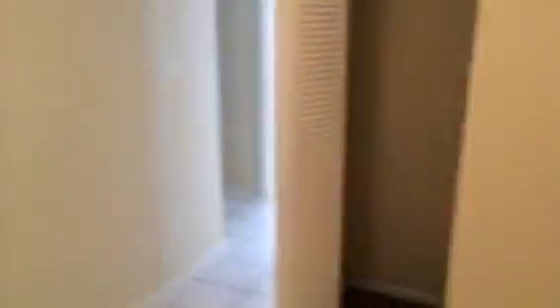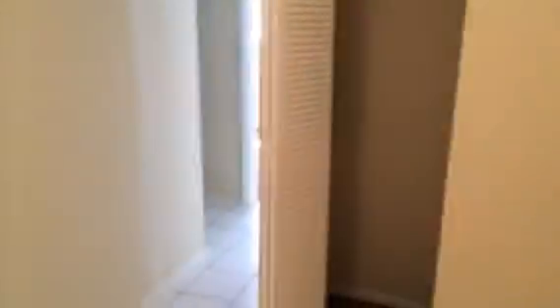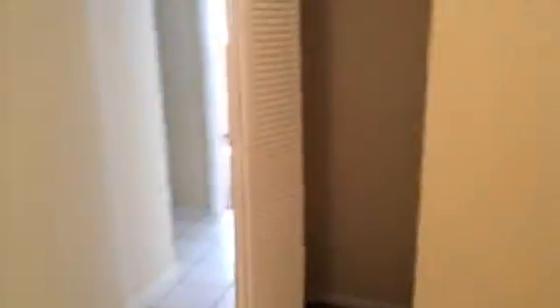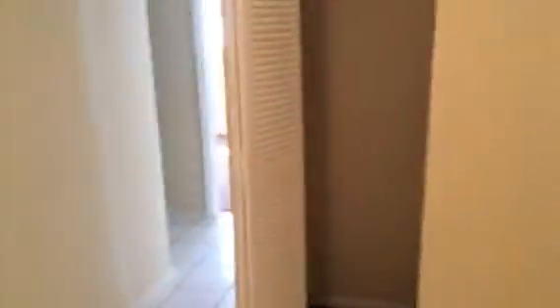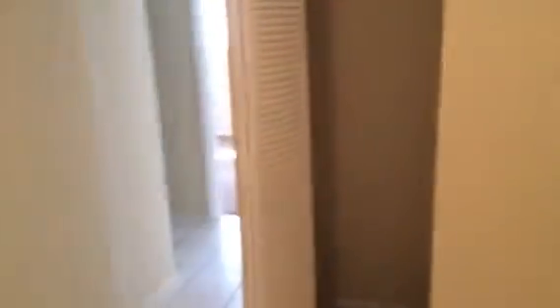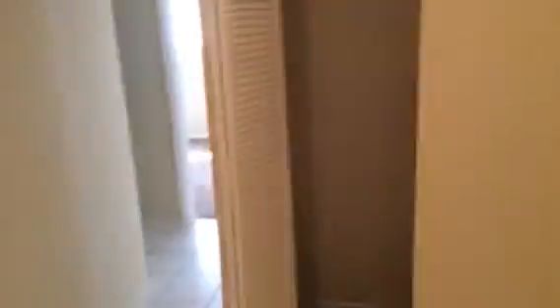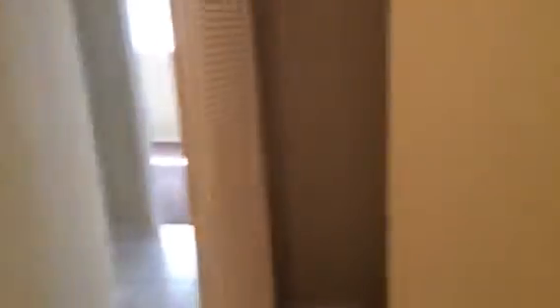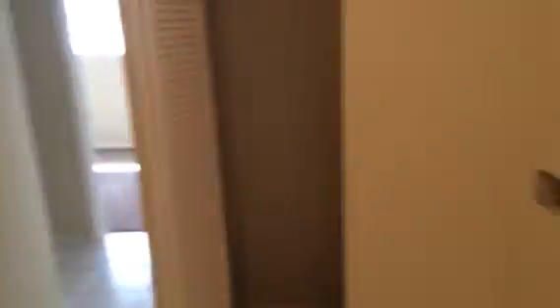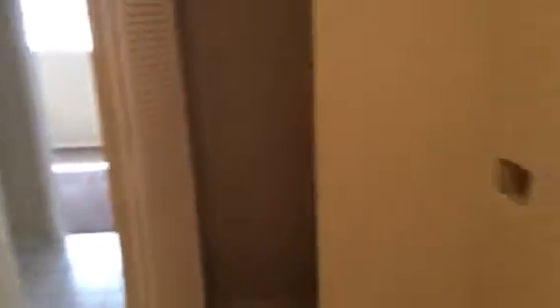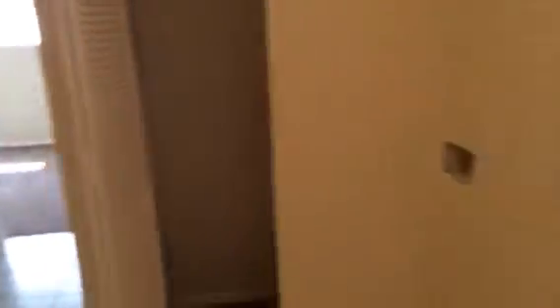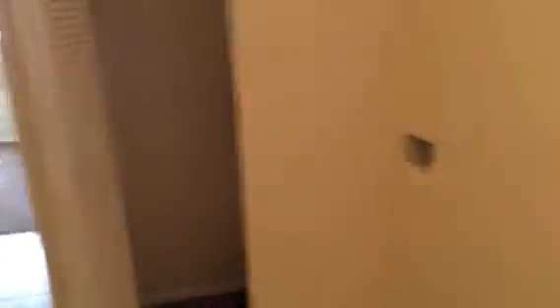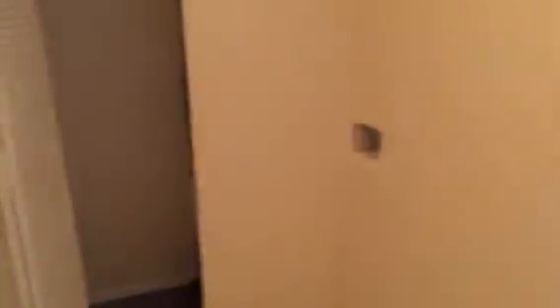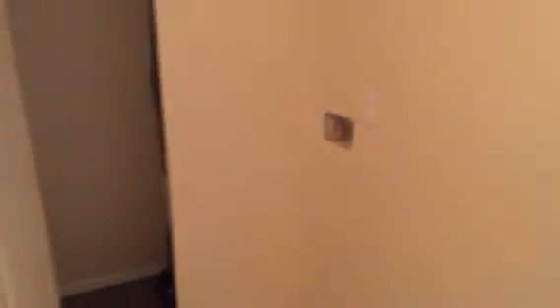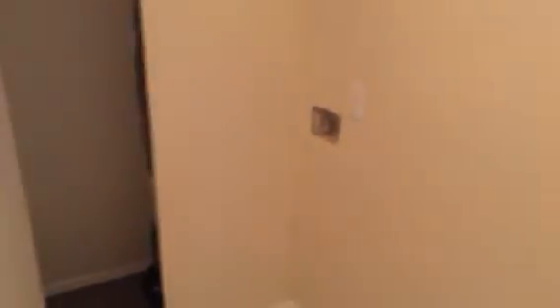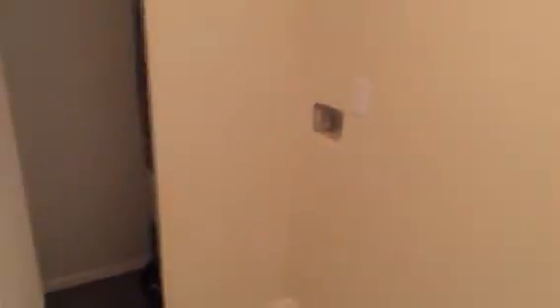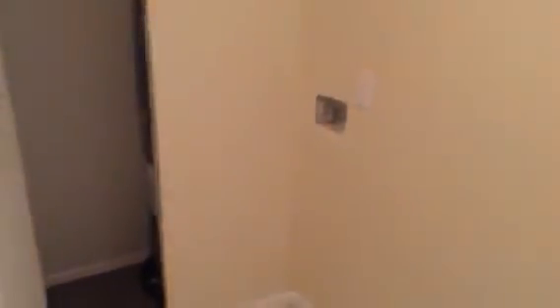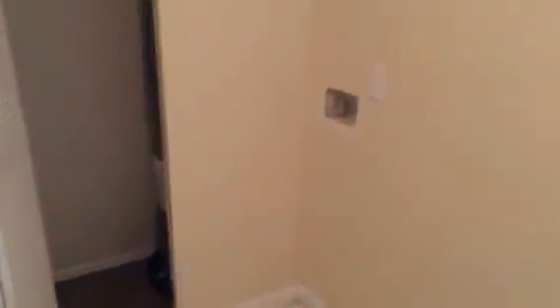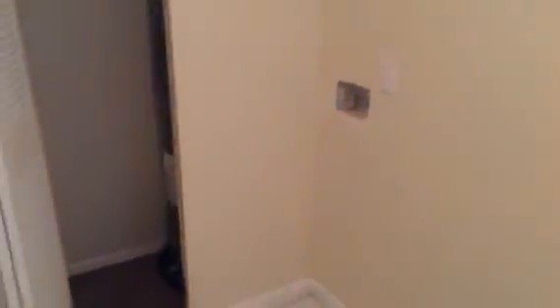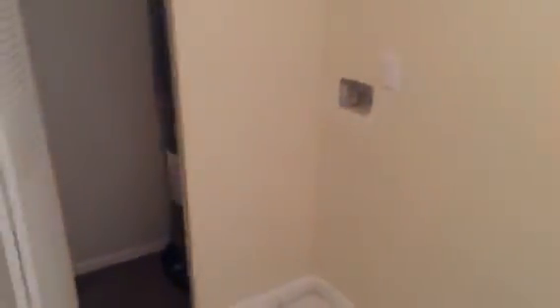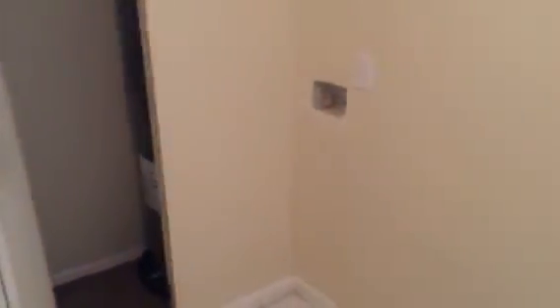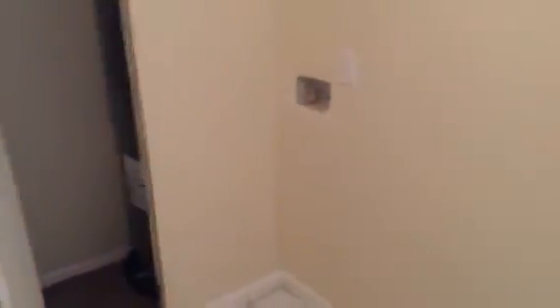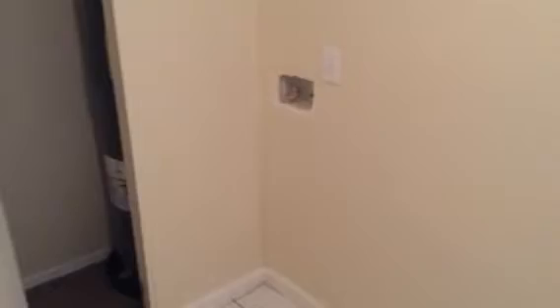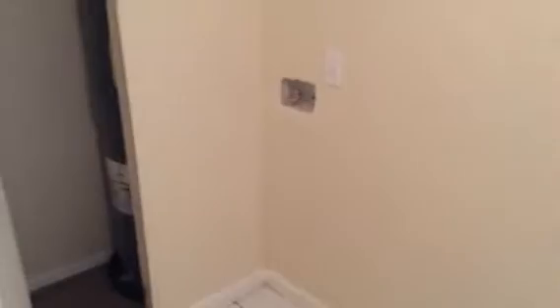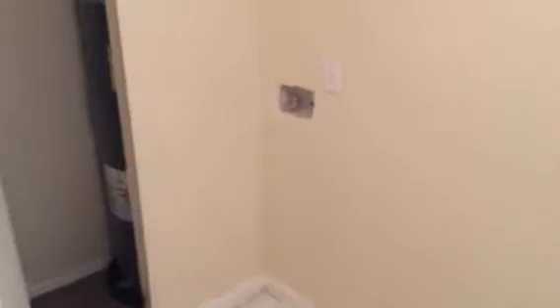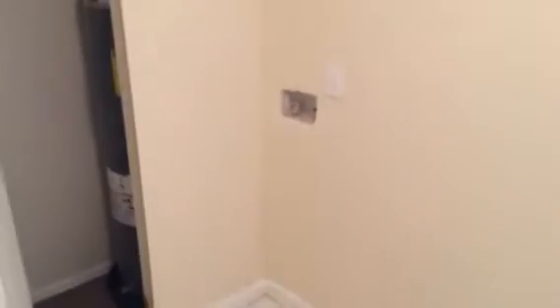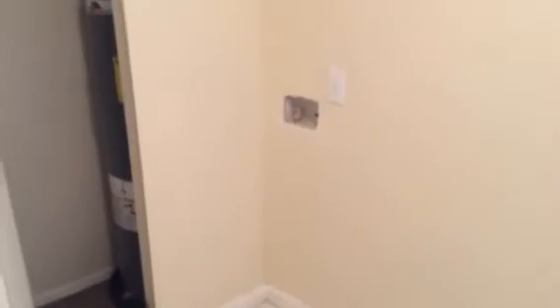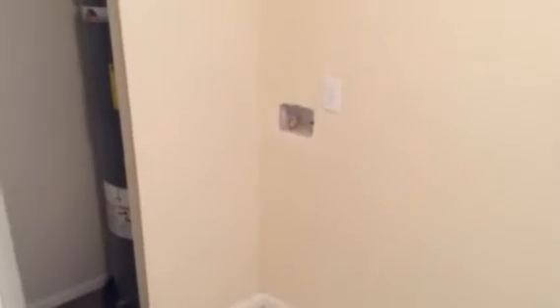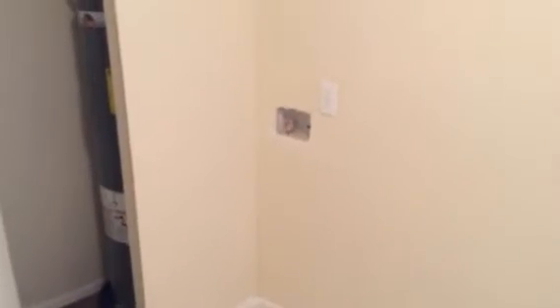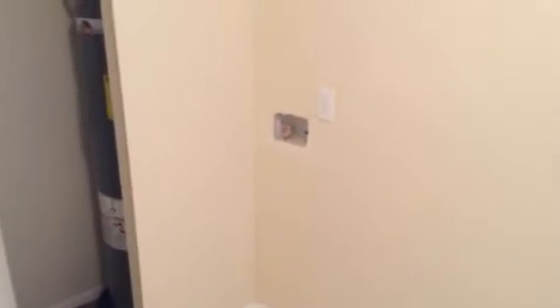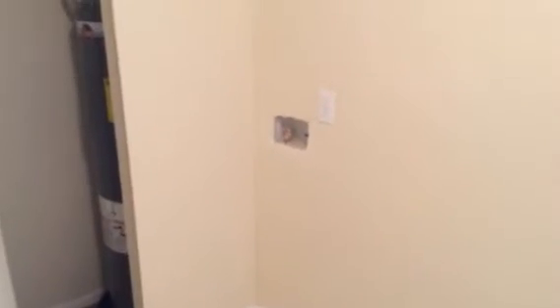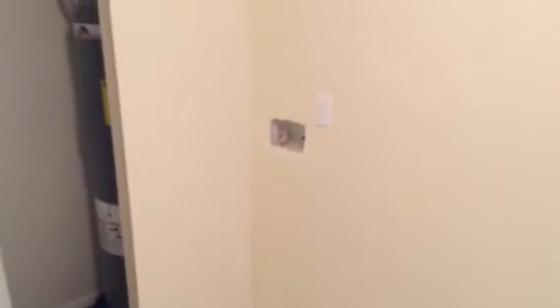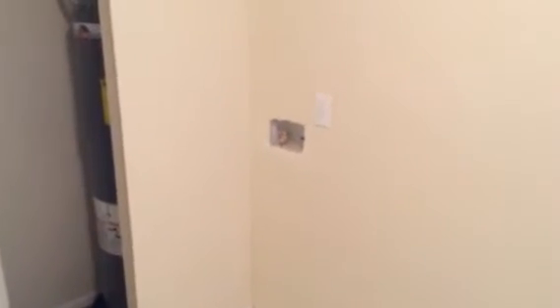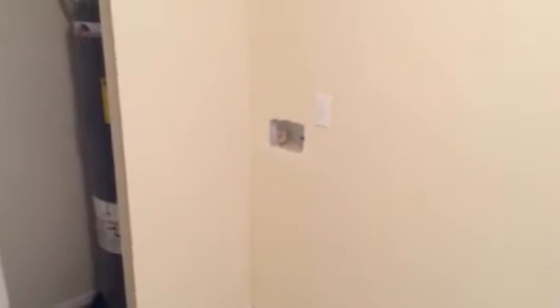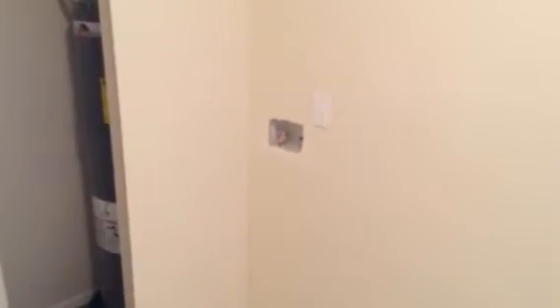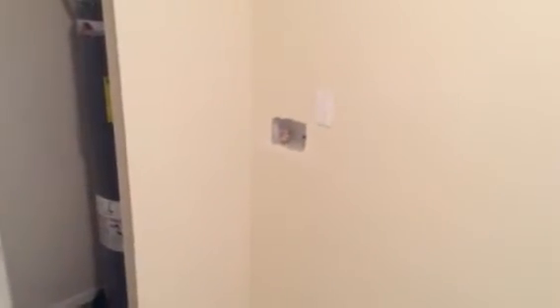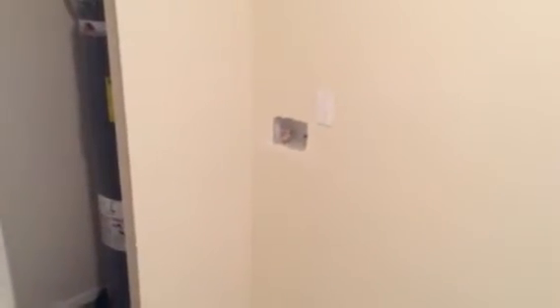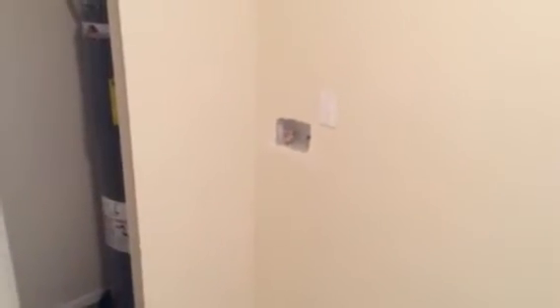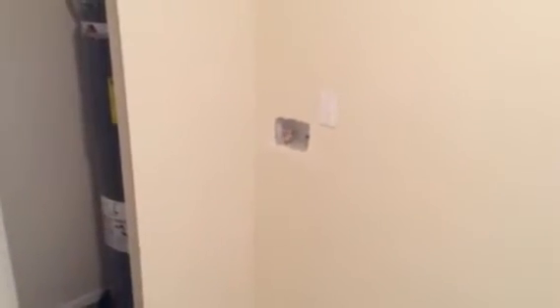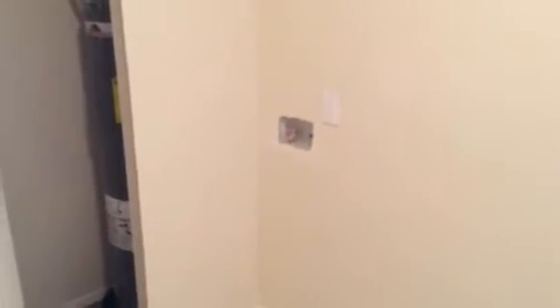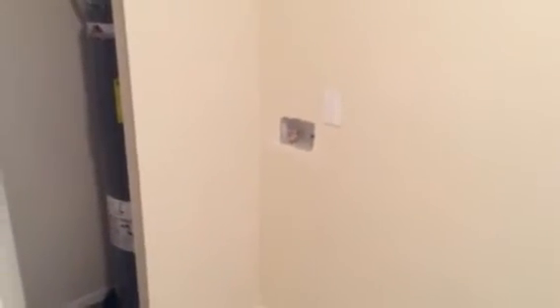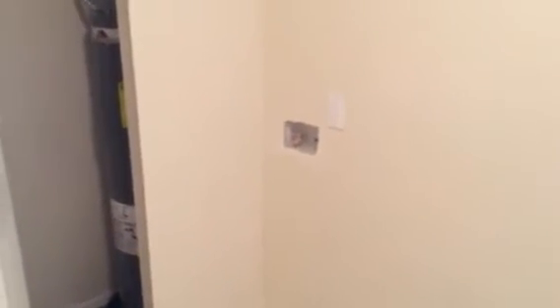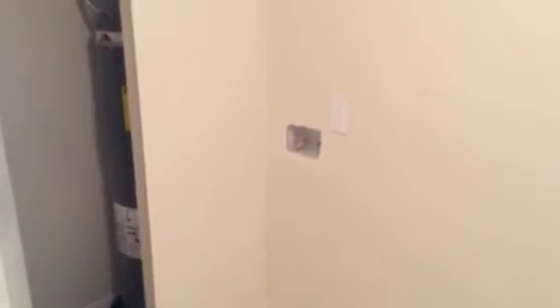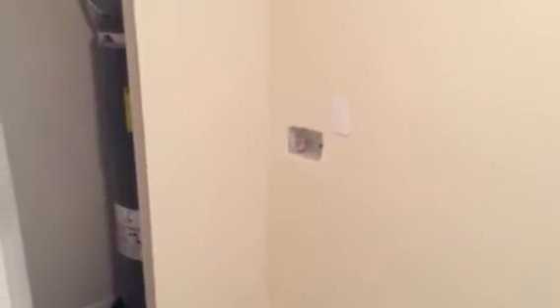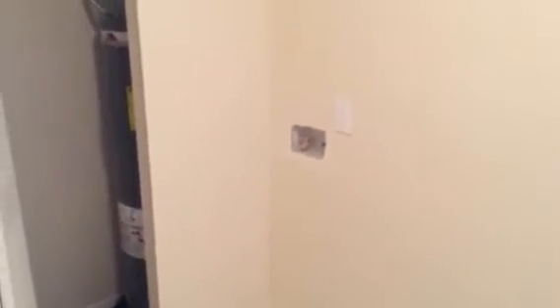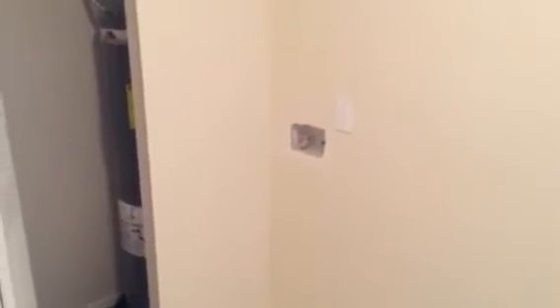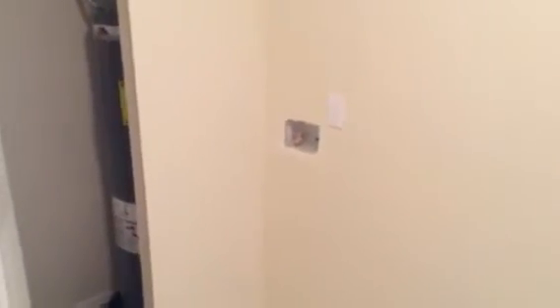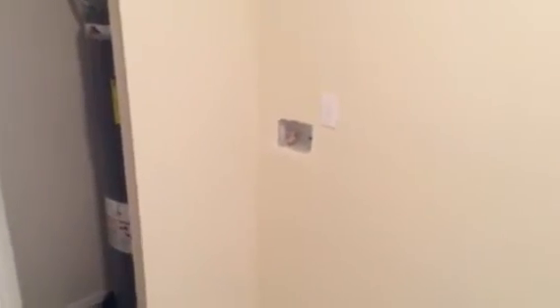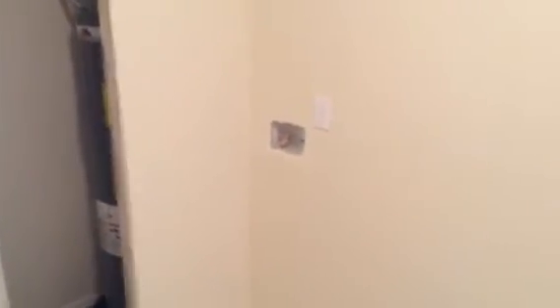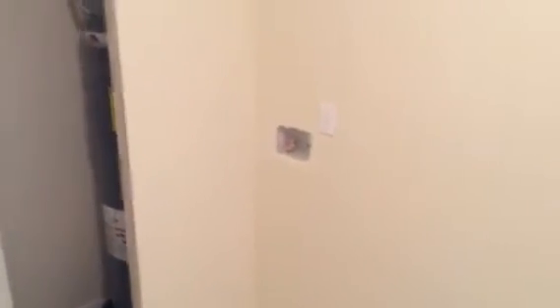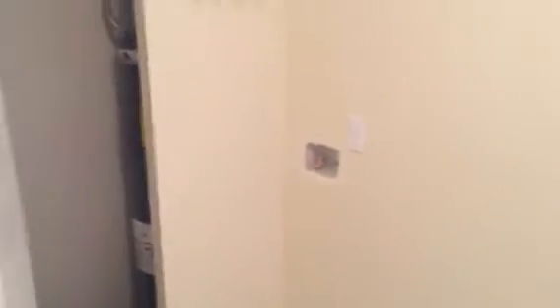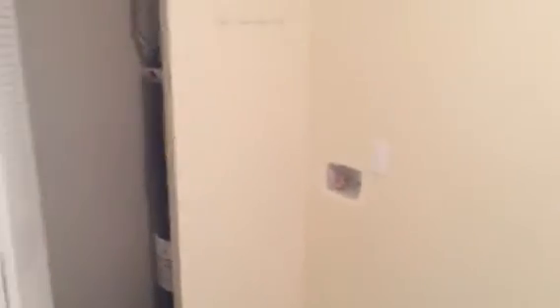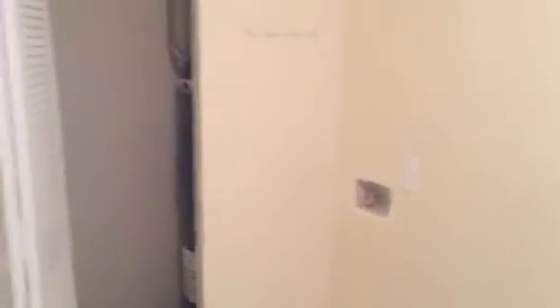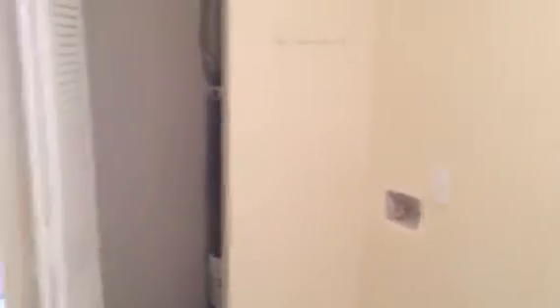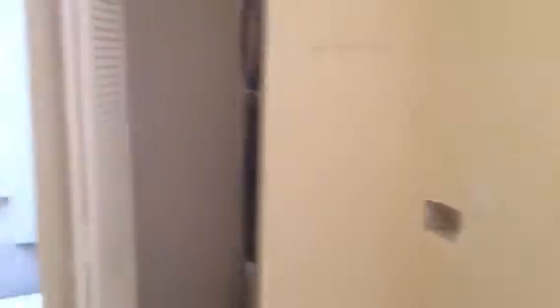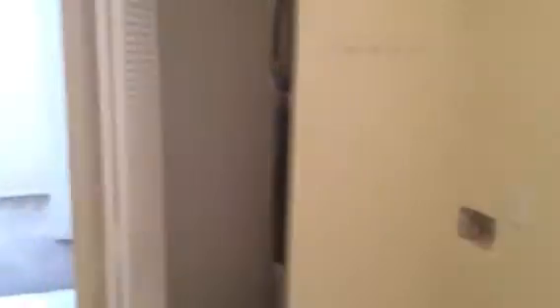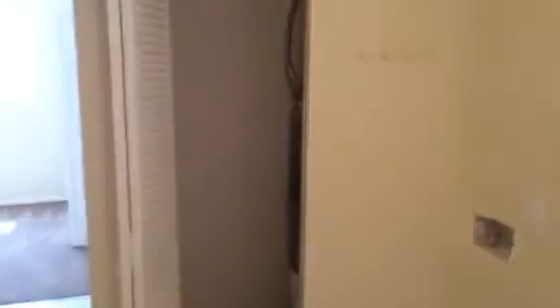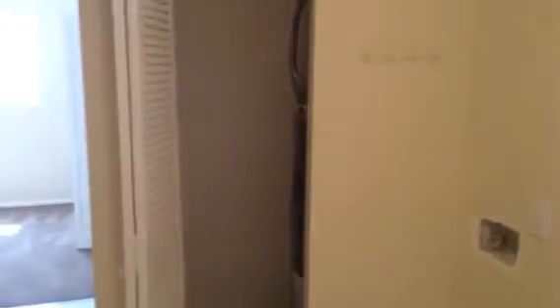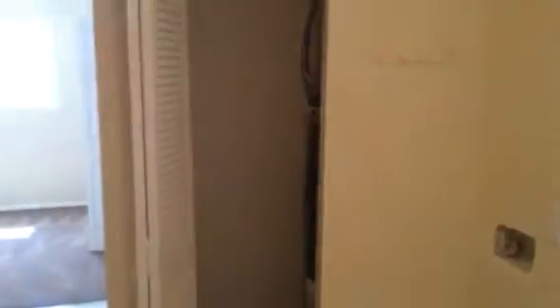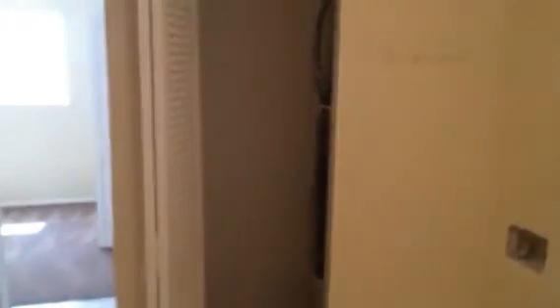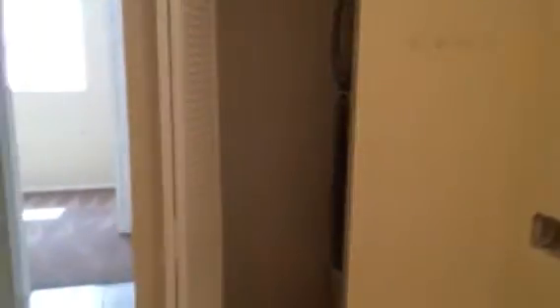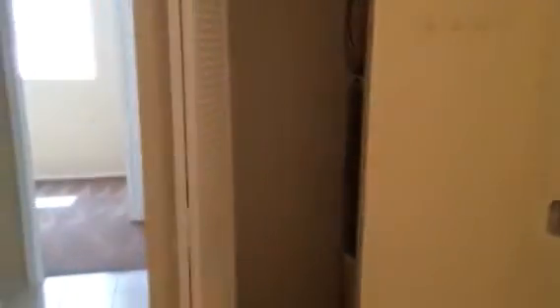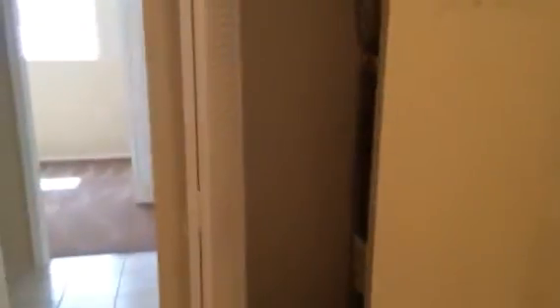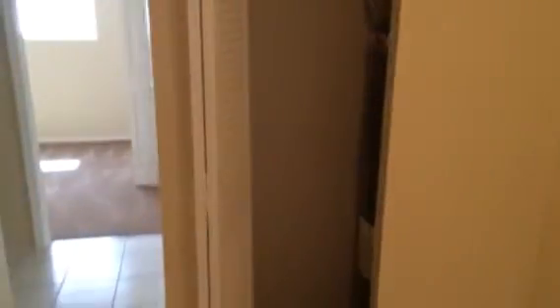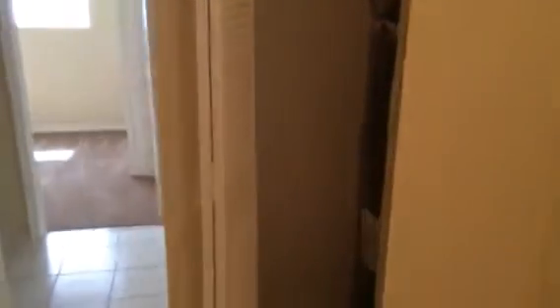This will be the hookup for the washer and dryer in here, and here's the water heater.